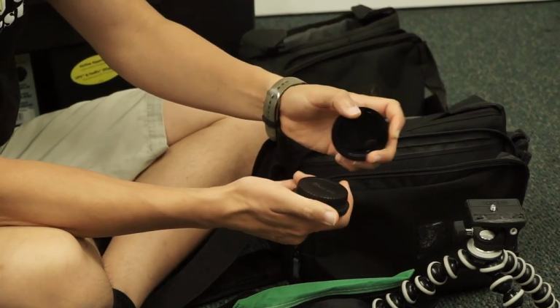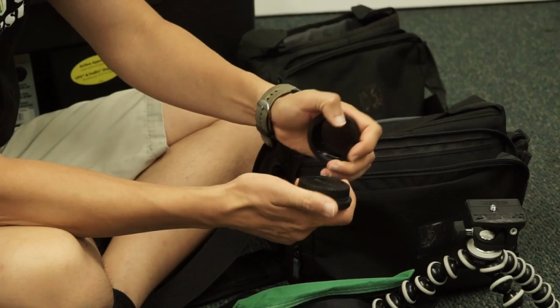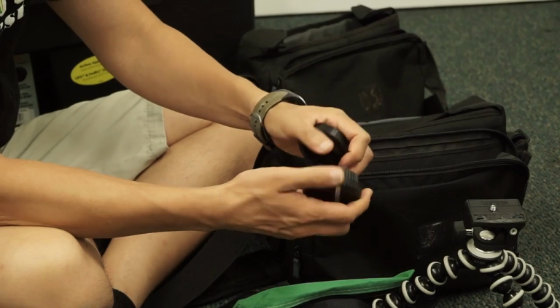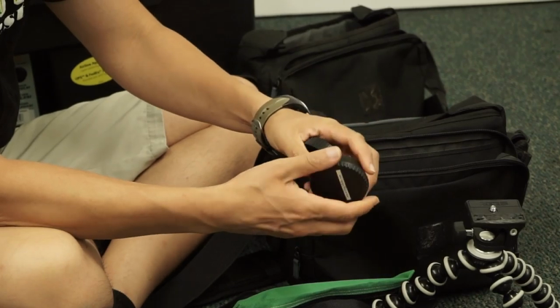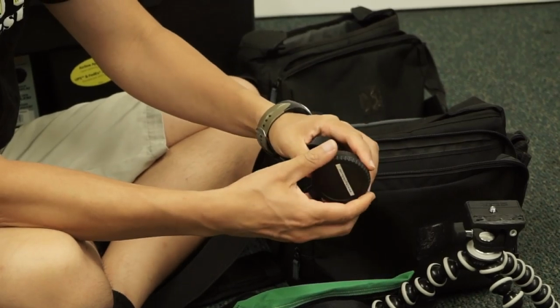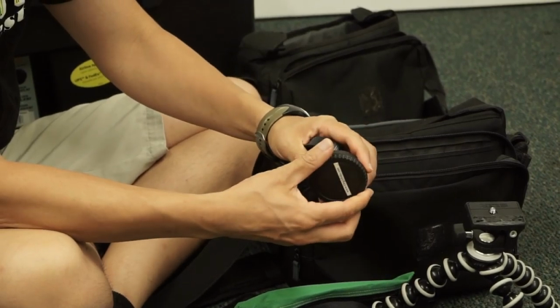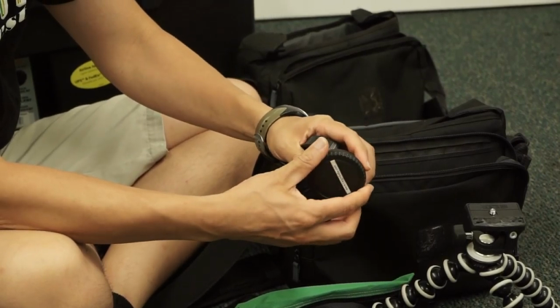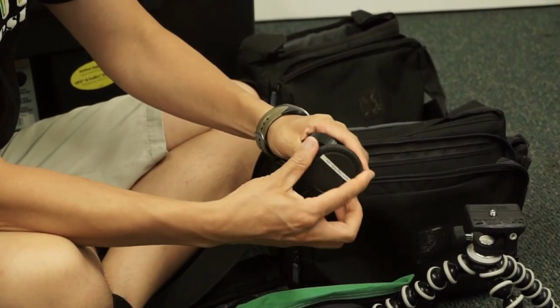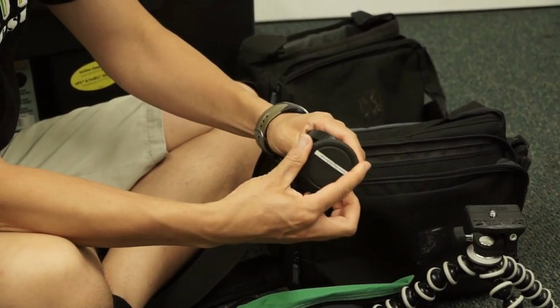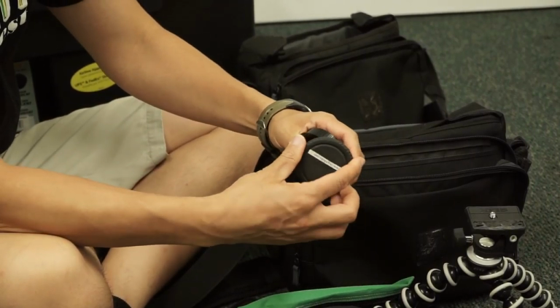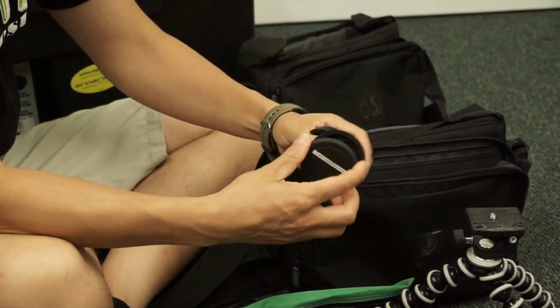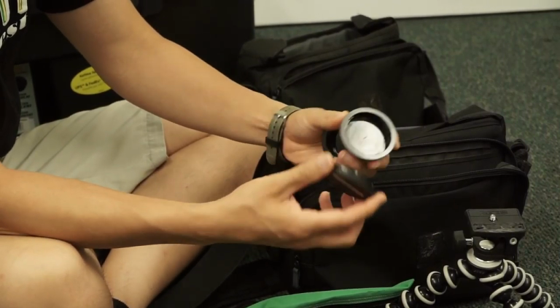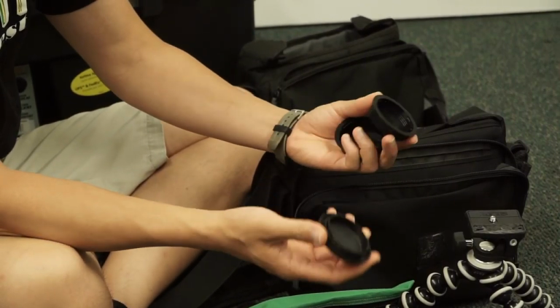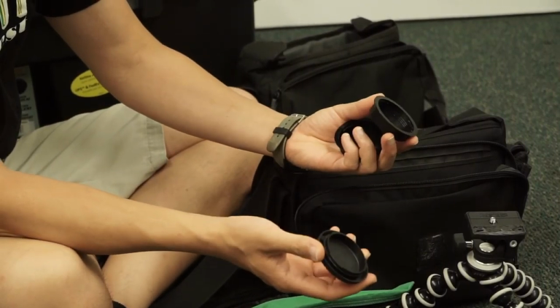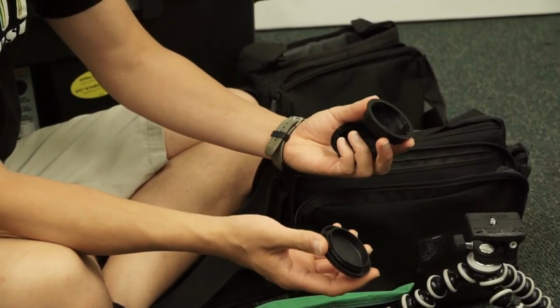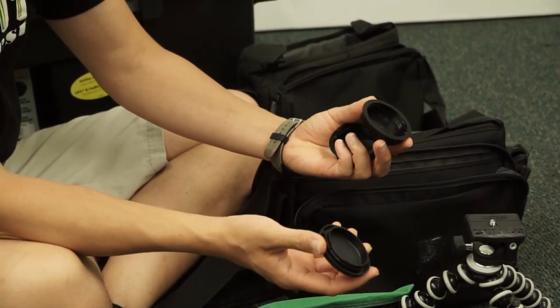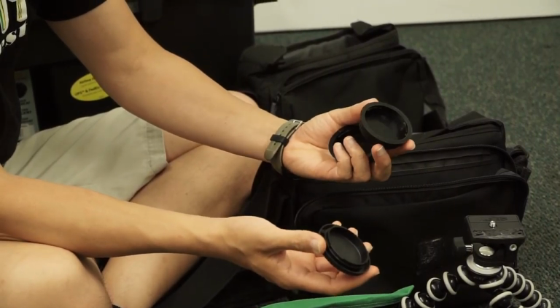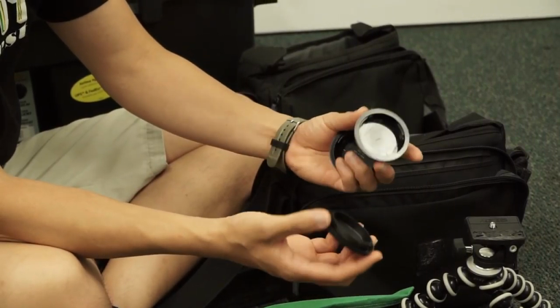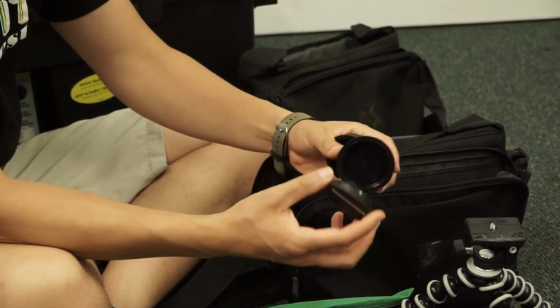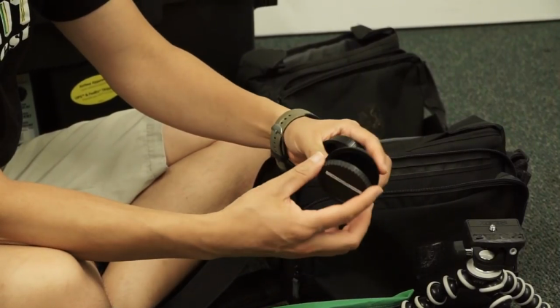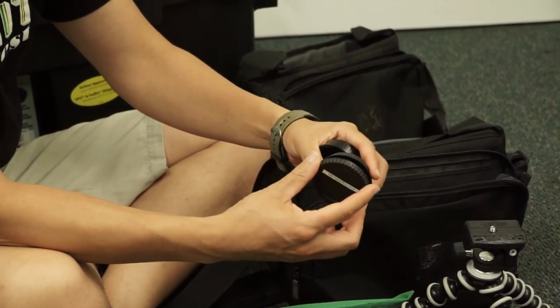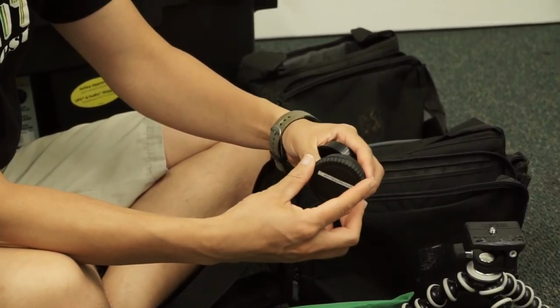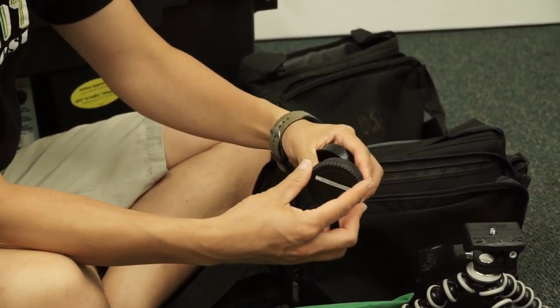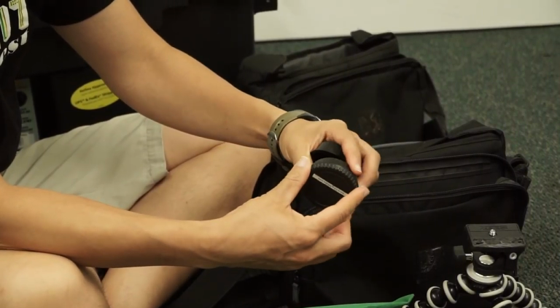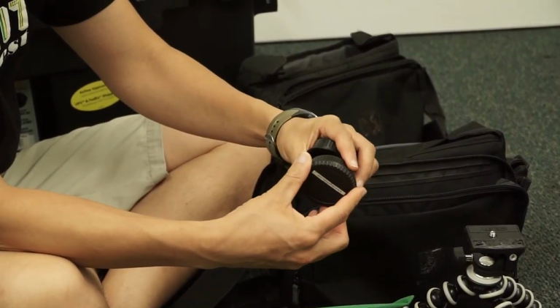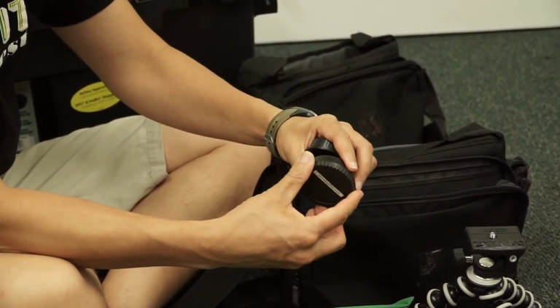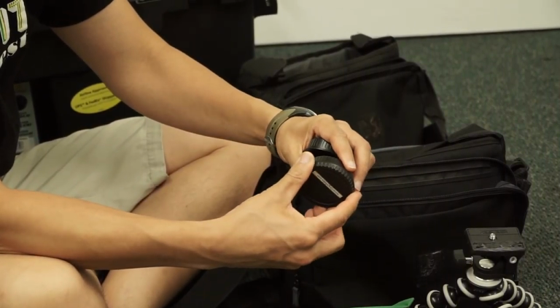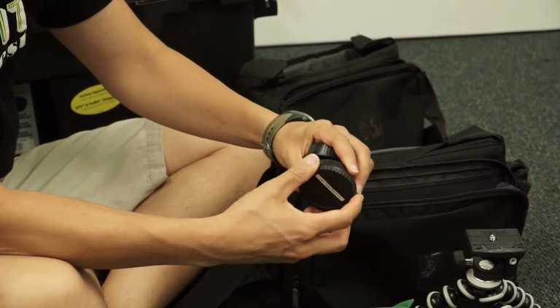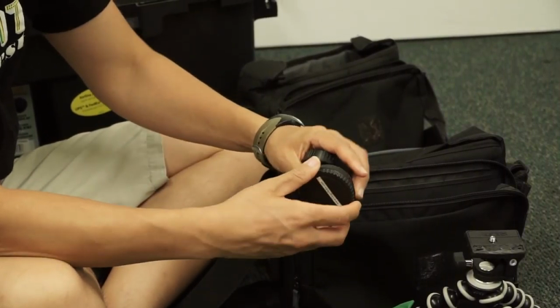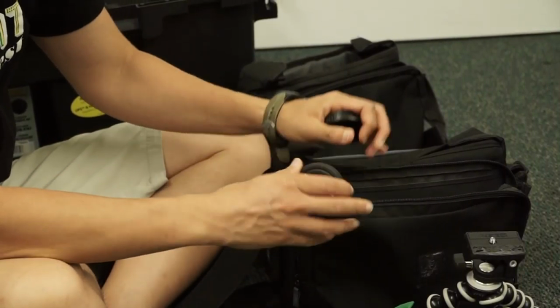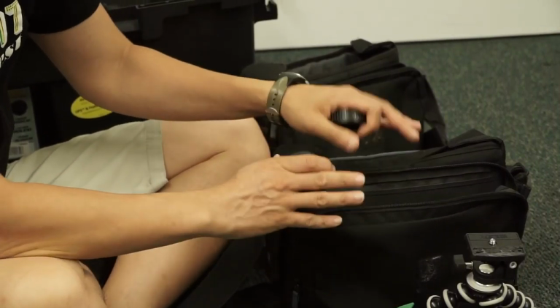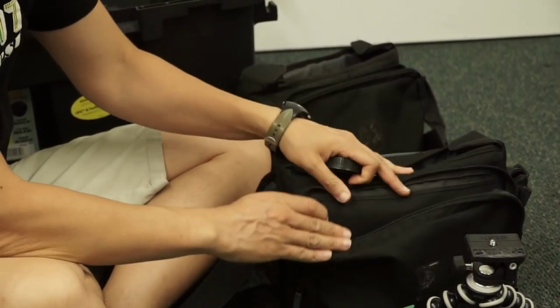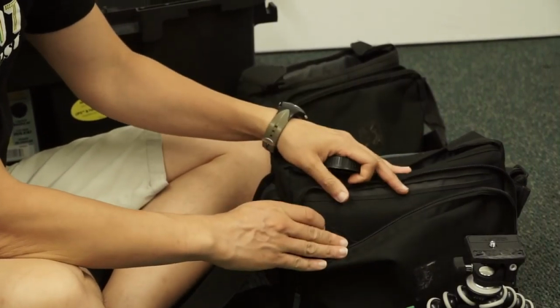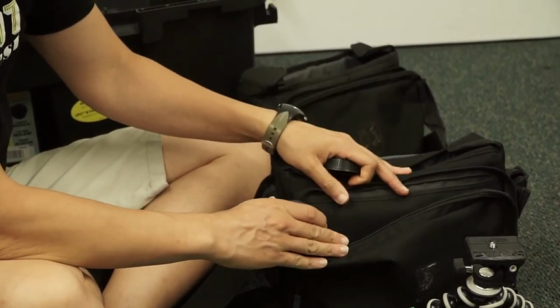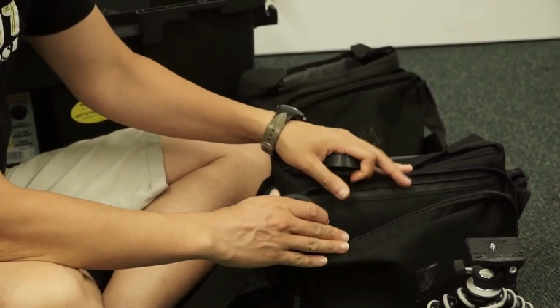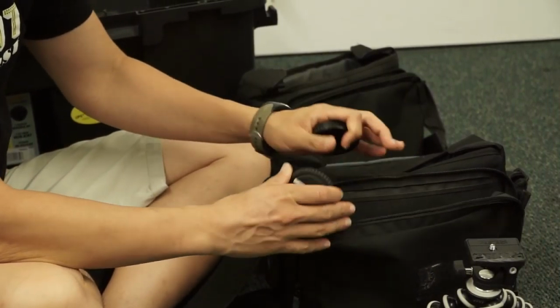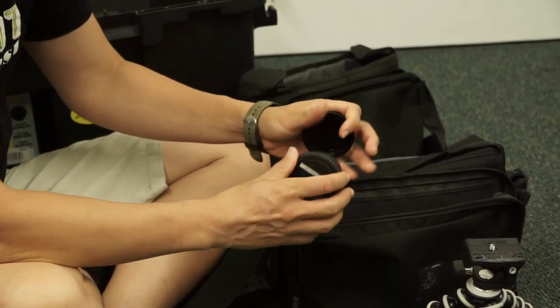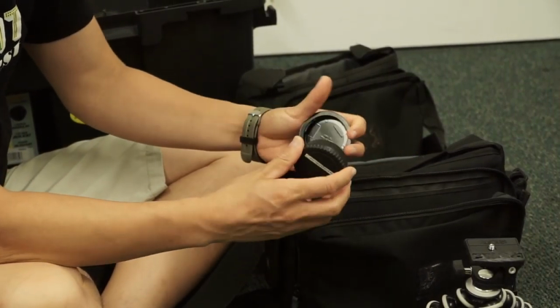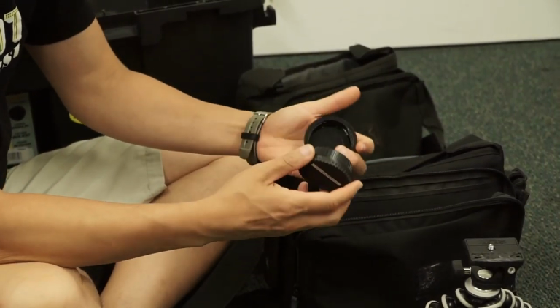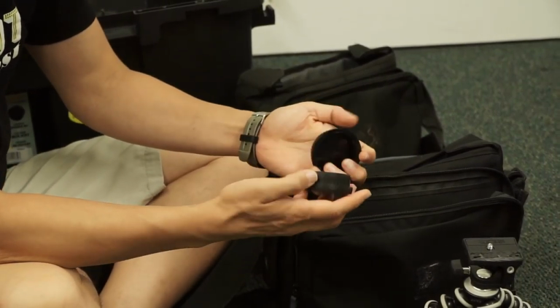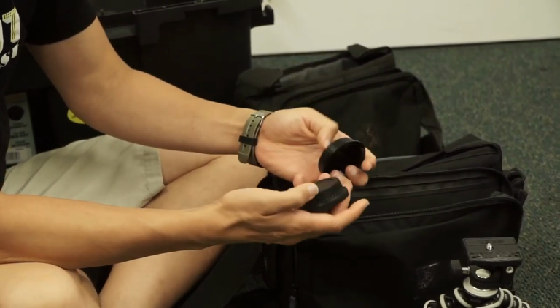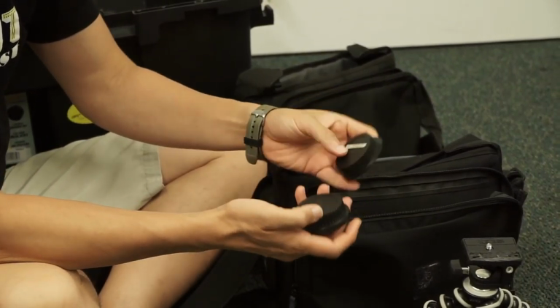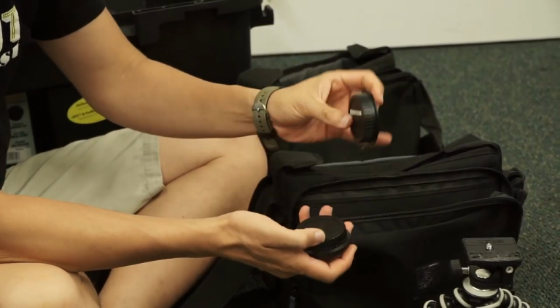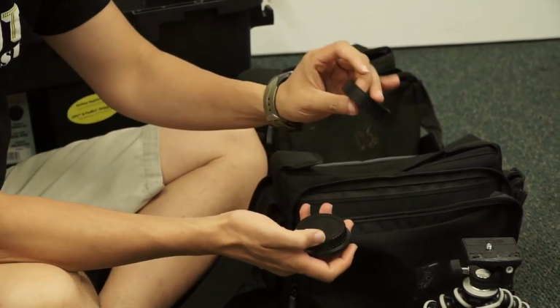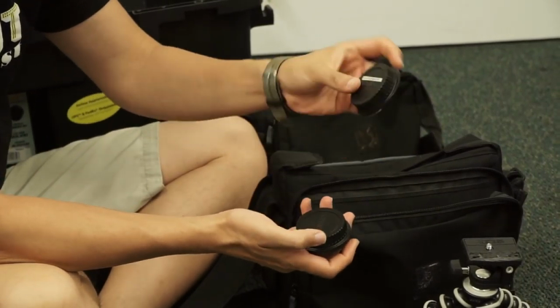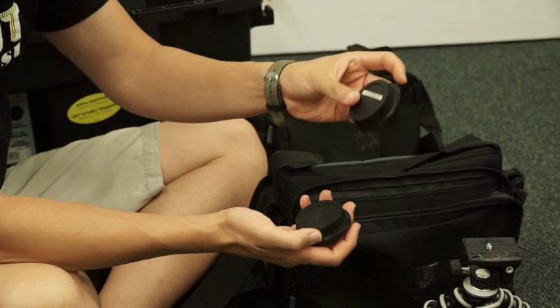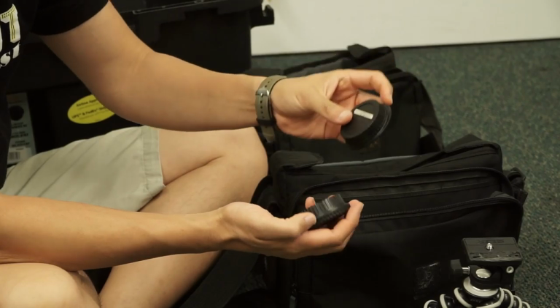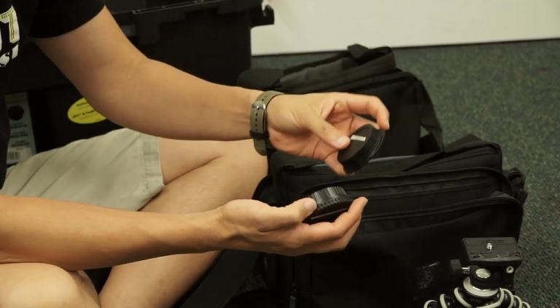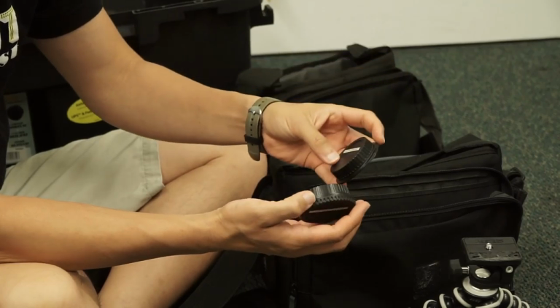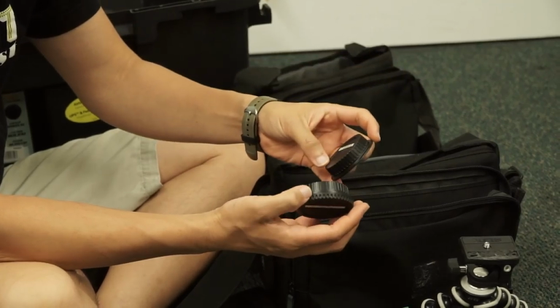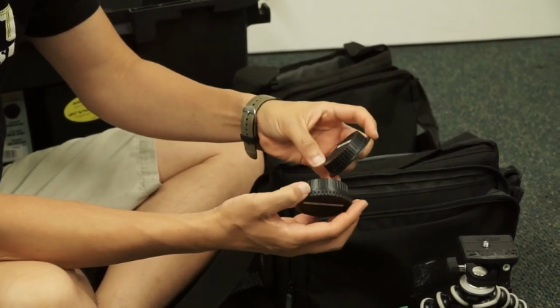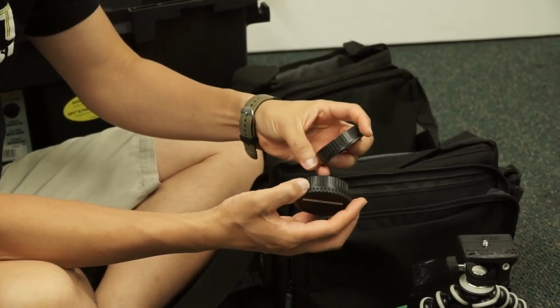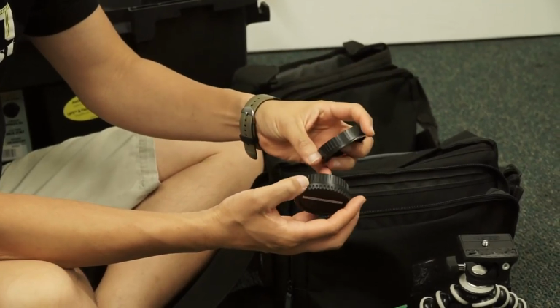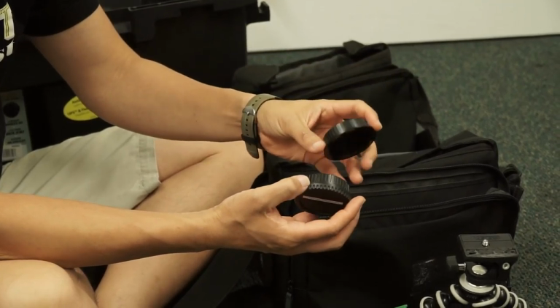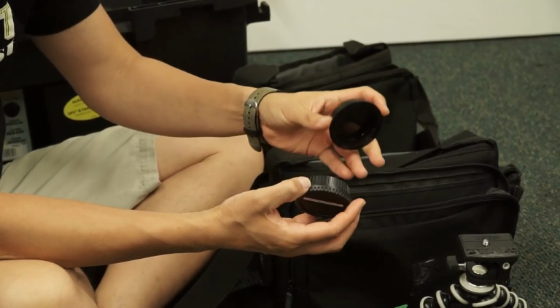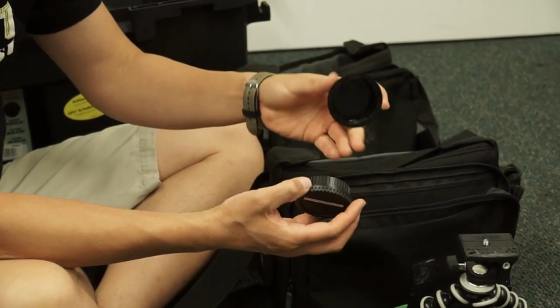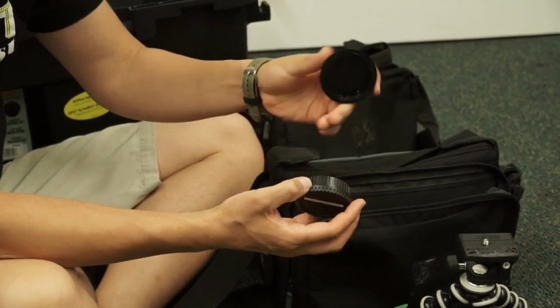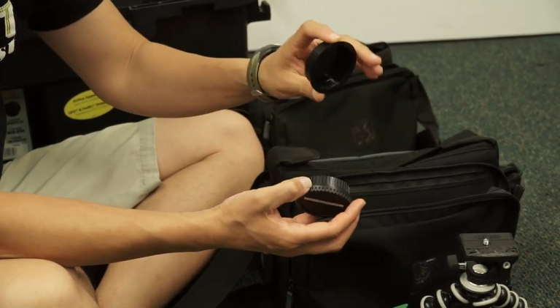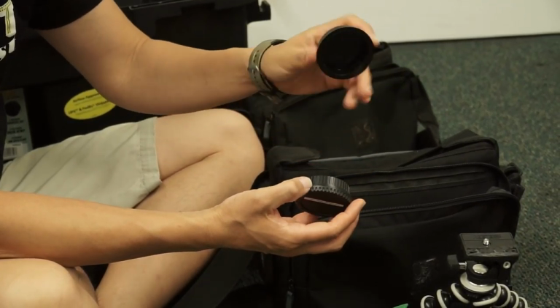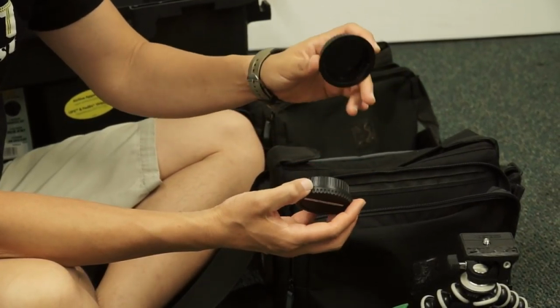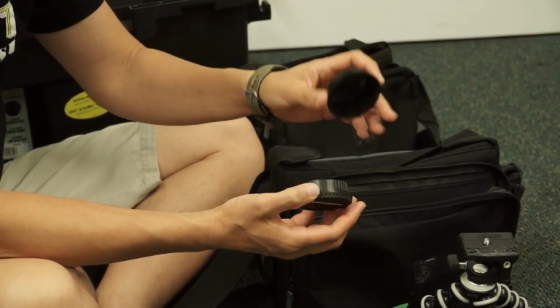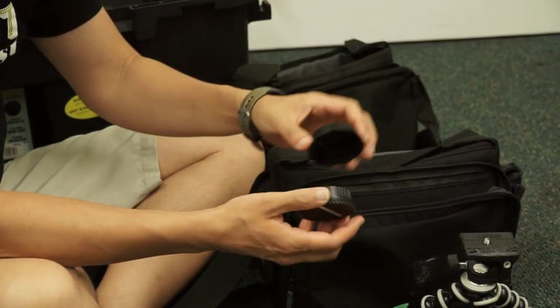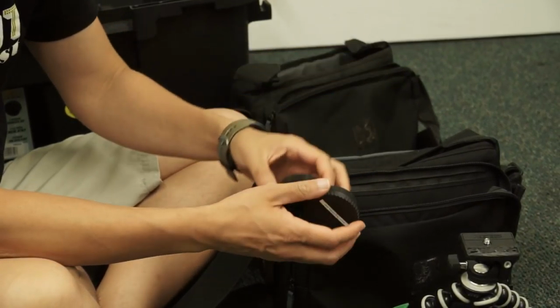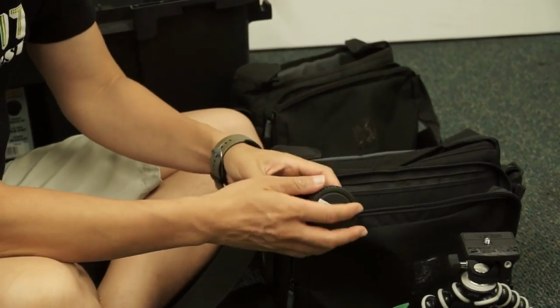And then I have a back cap and body cap for the Mark III, since this is the Mark III bag, and then an extra back cap.